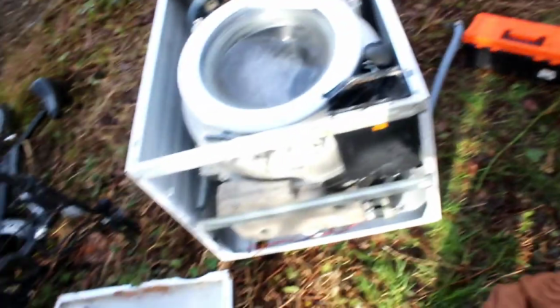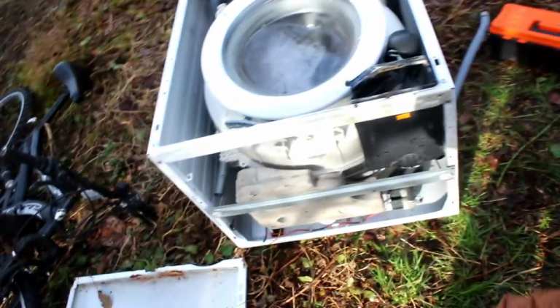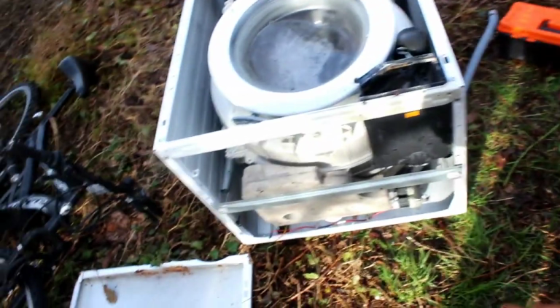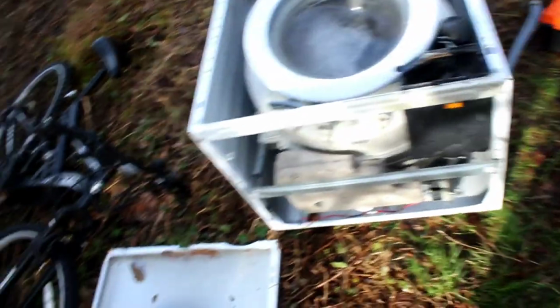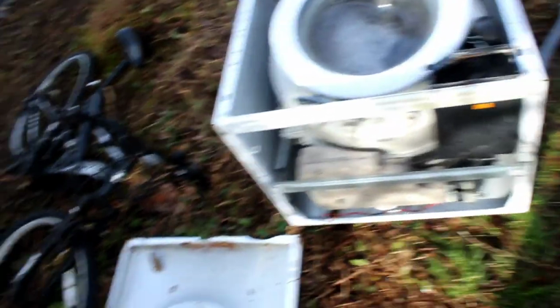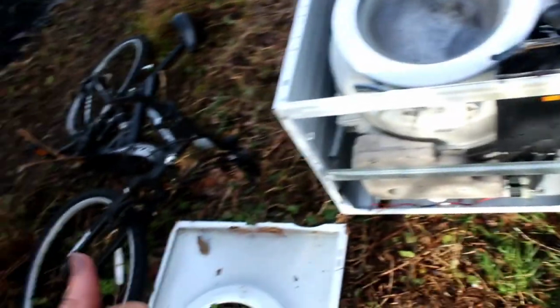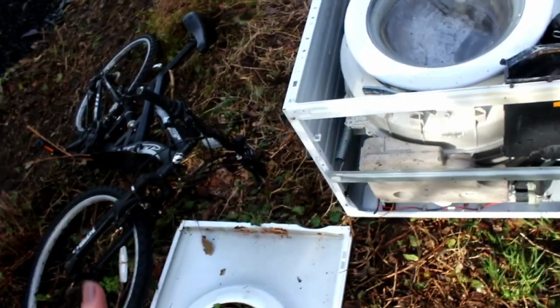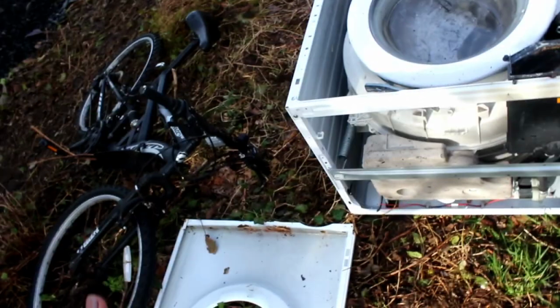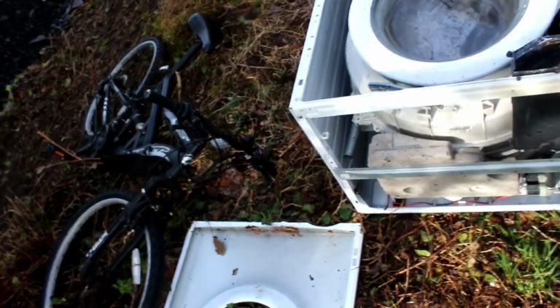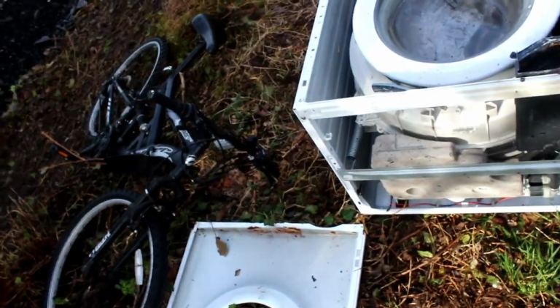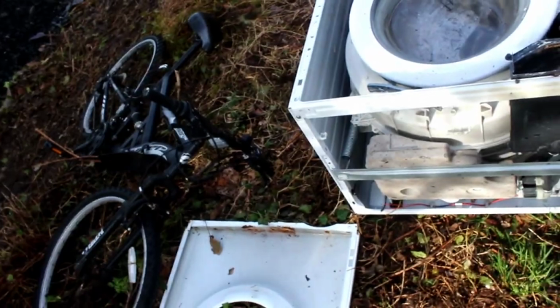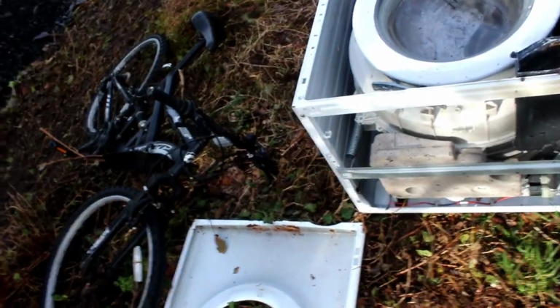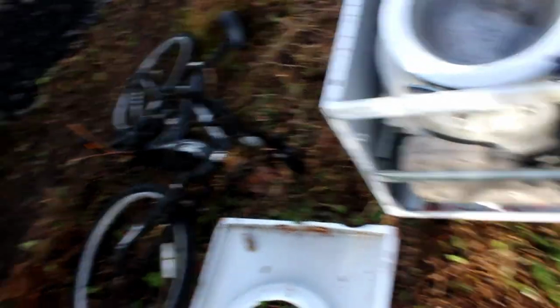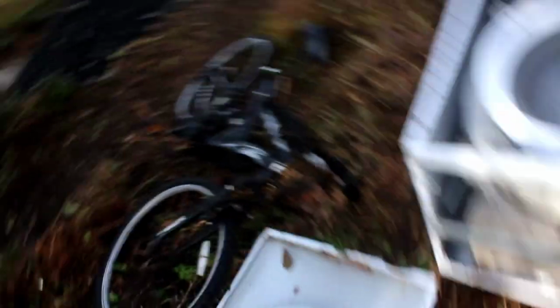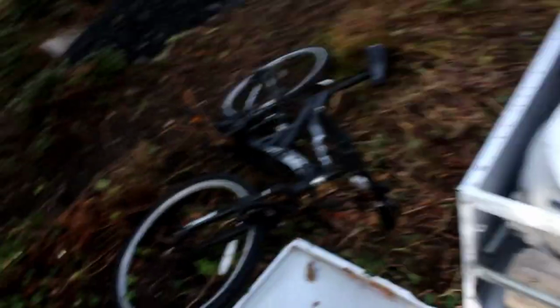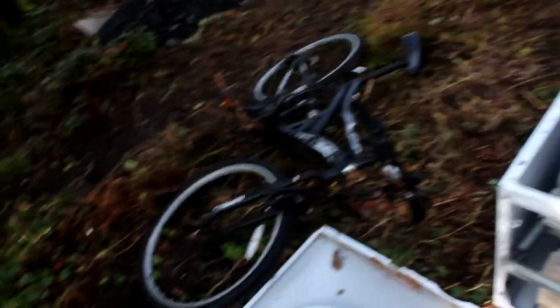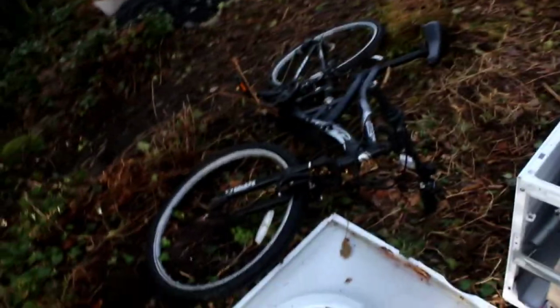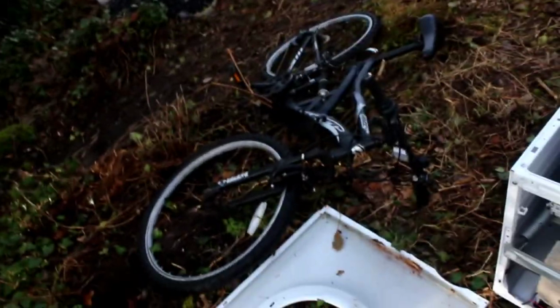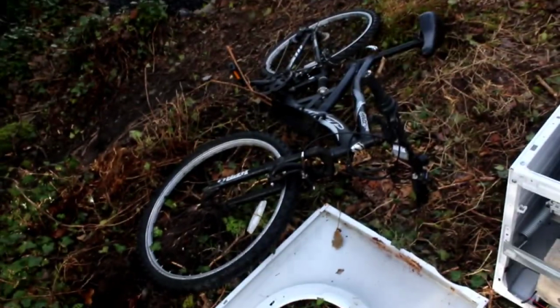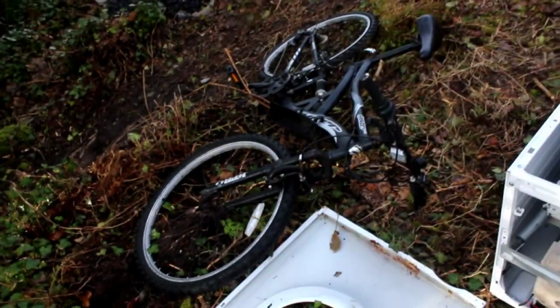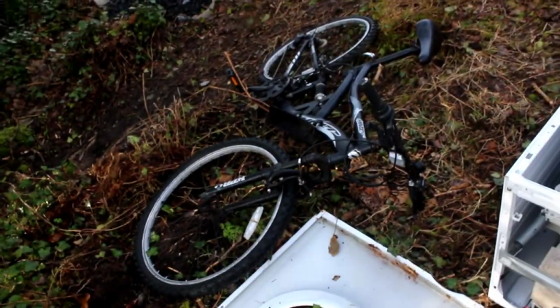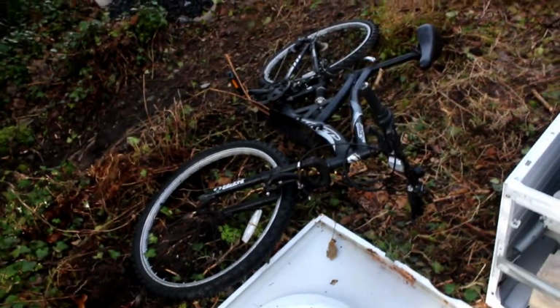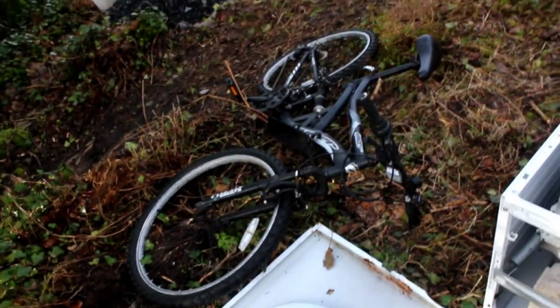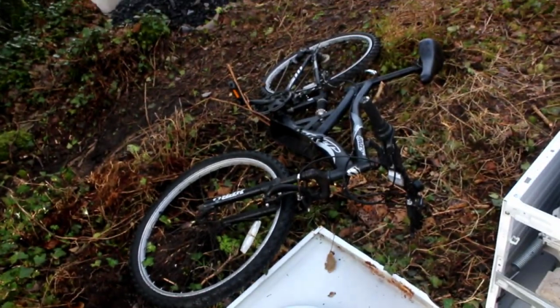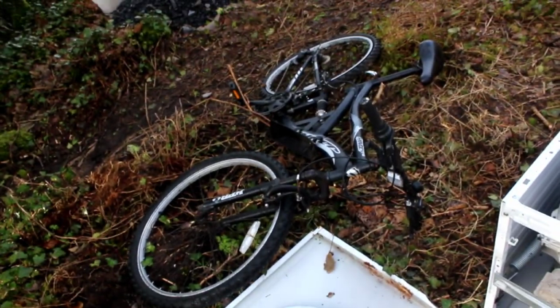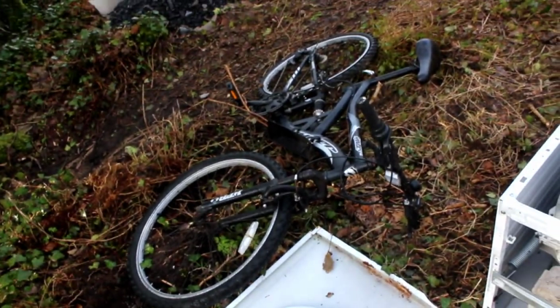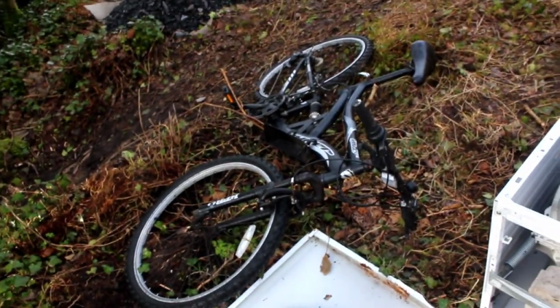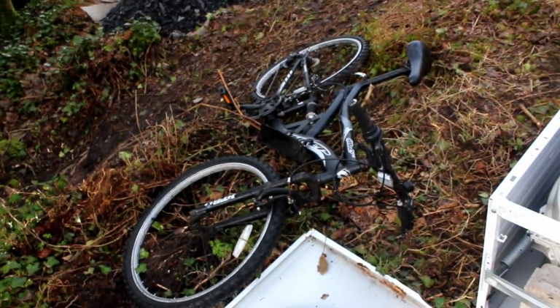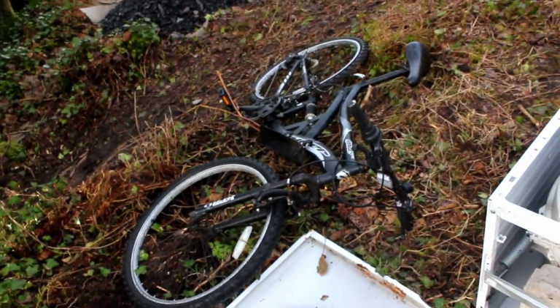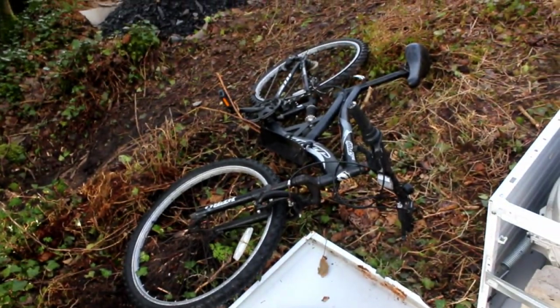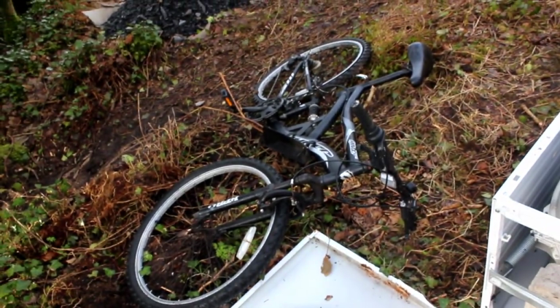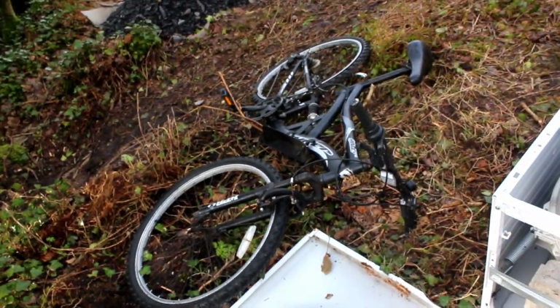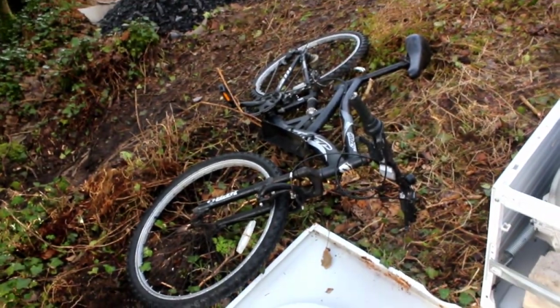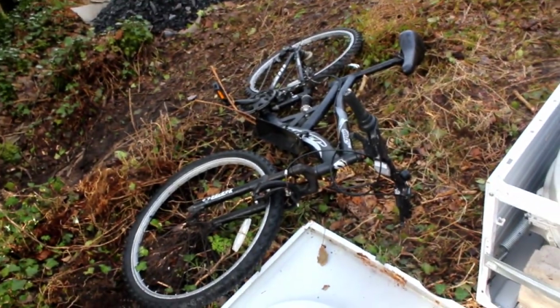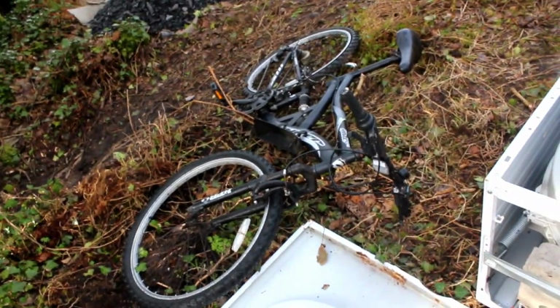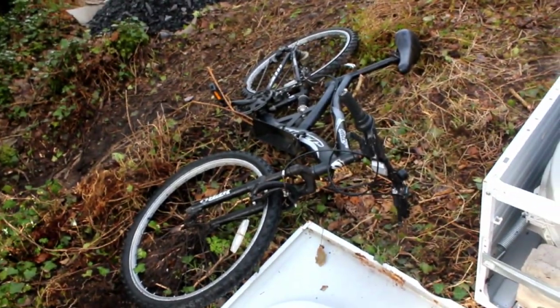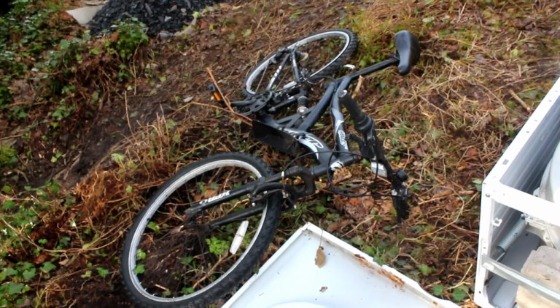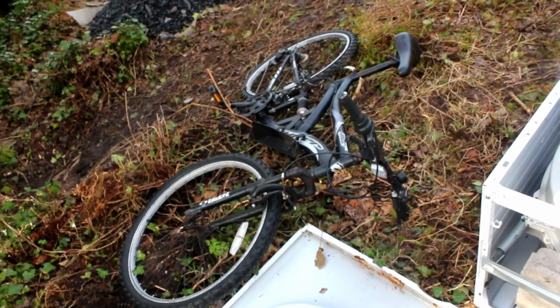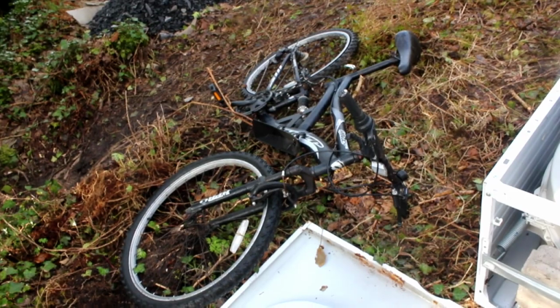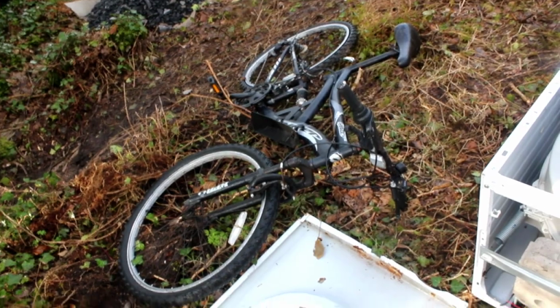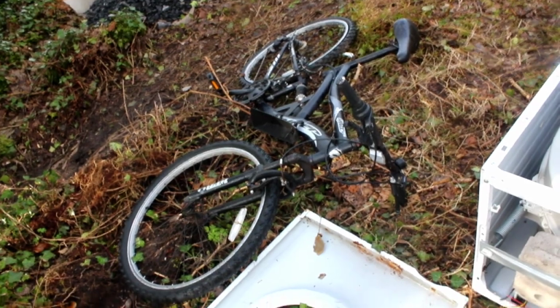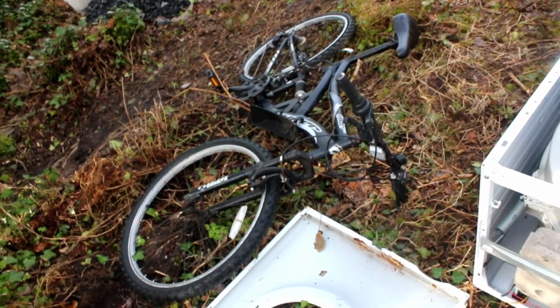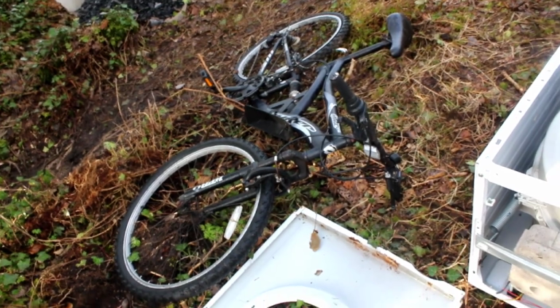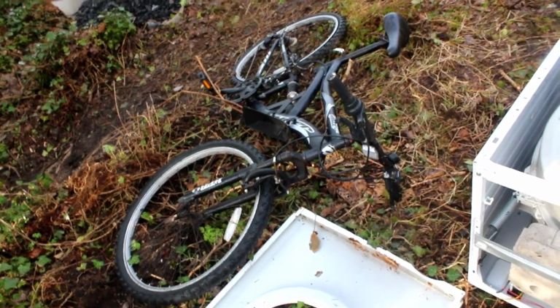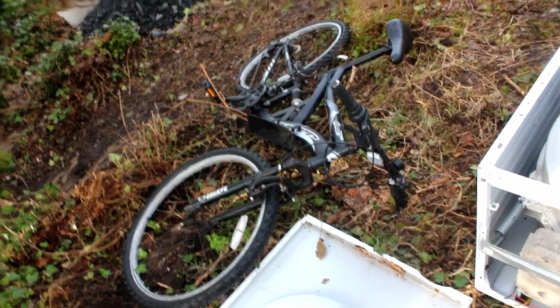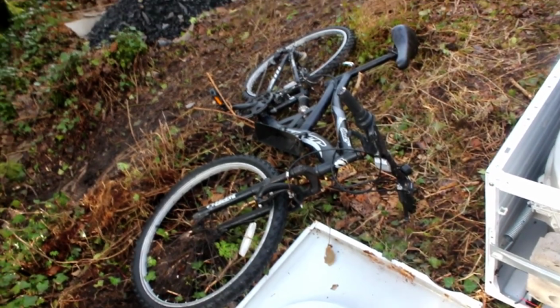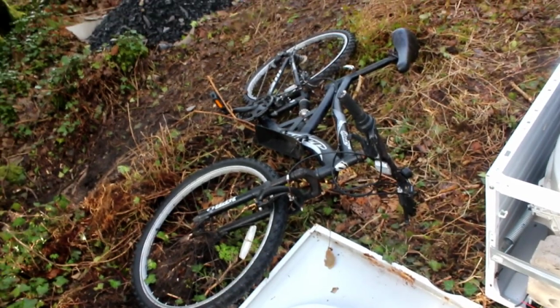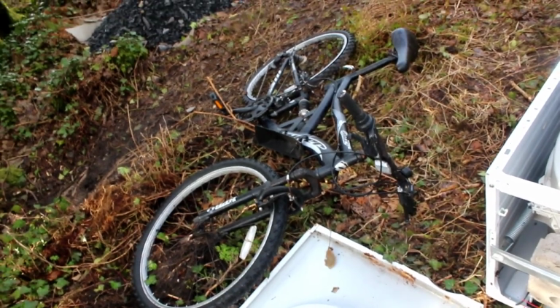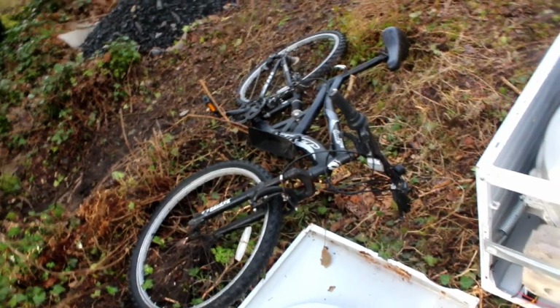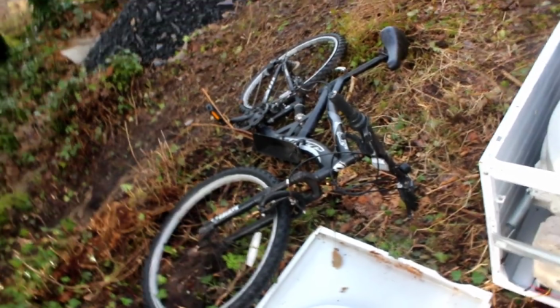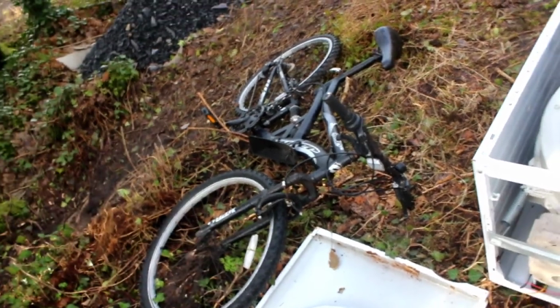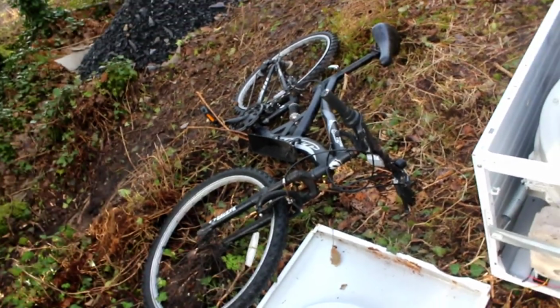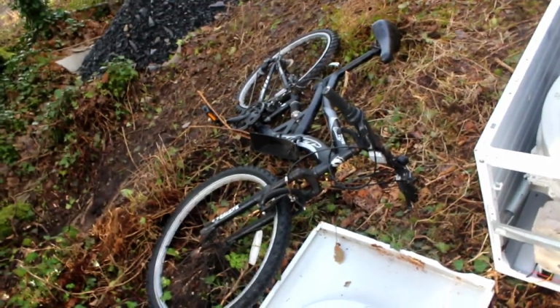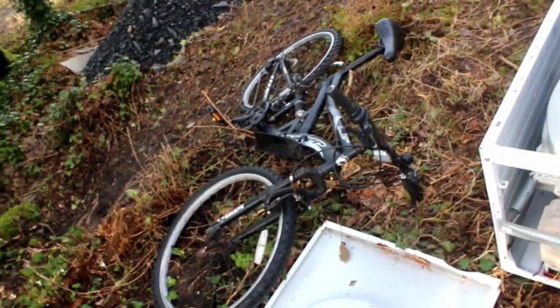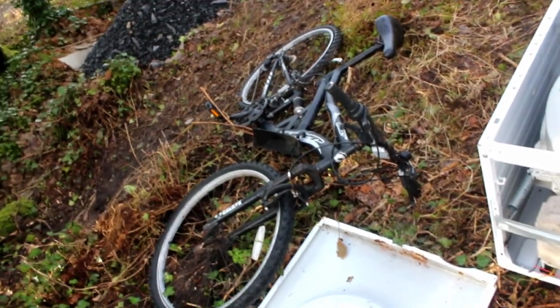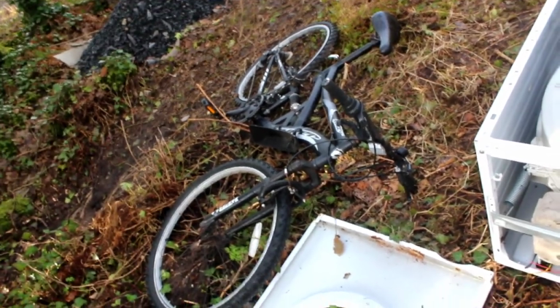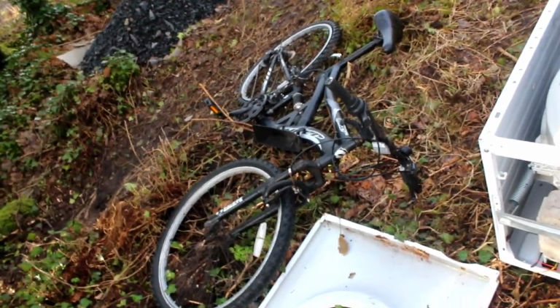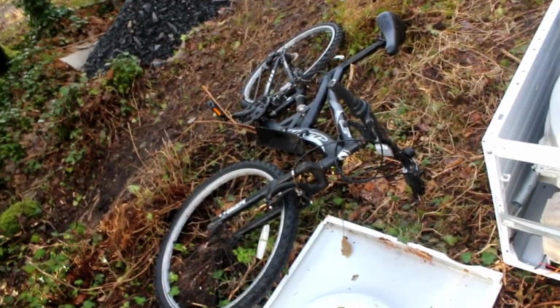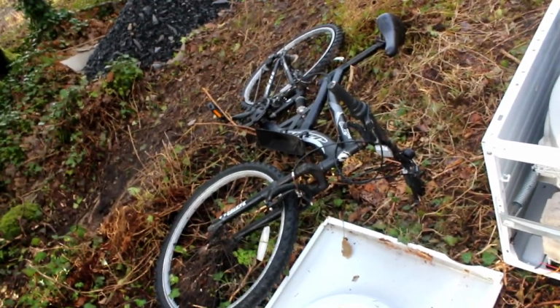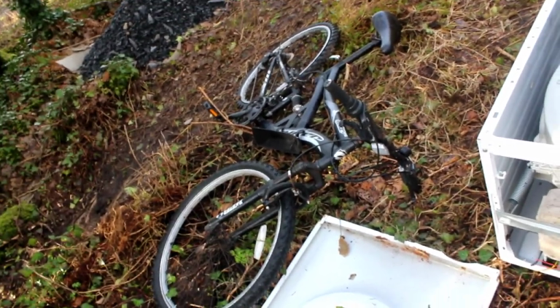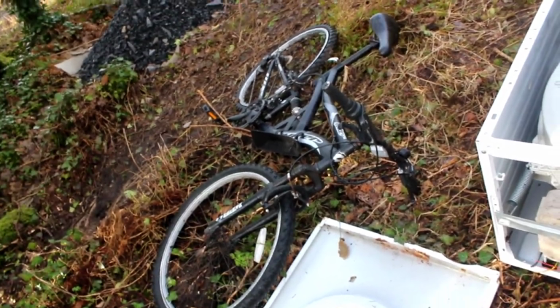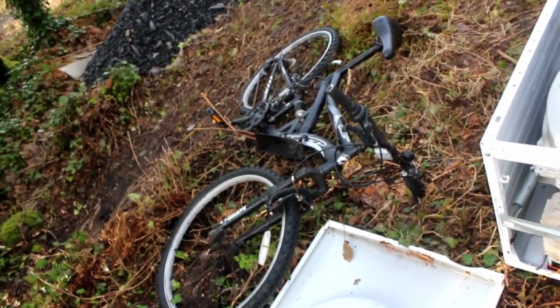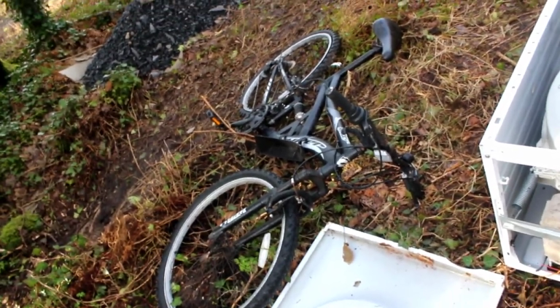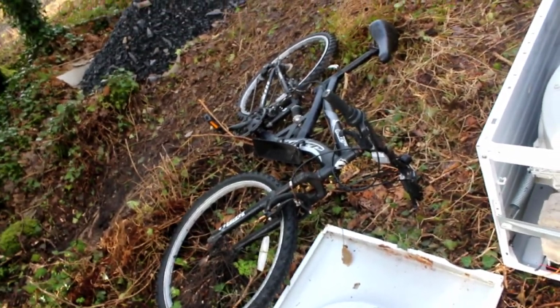We have no fuel for the generator right now, so we'll get that later. For now I'll focus on this bike and see what we can do.